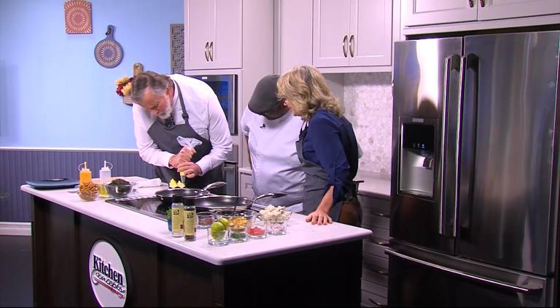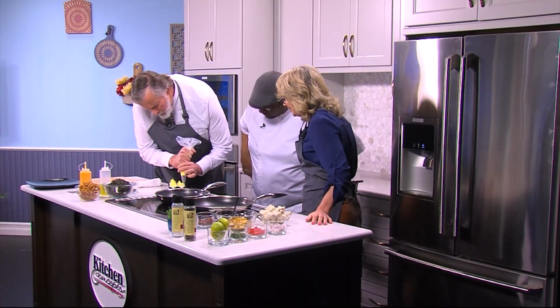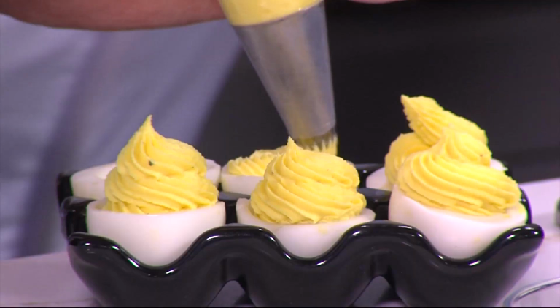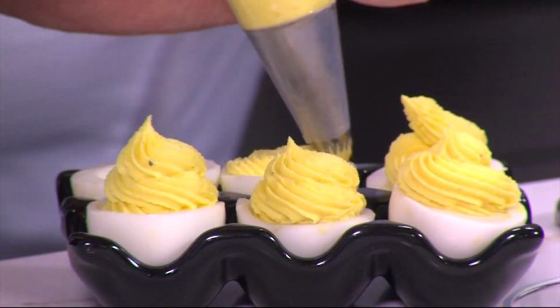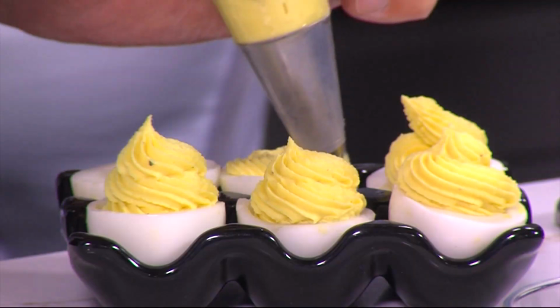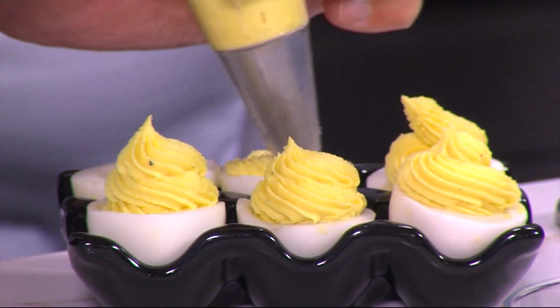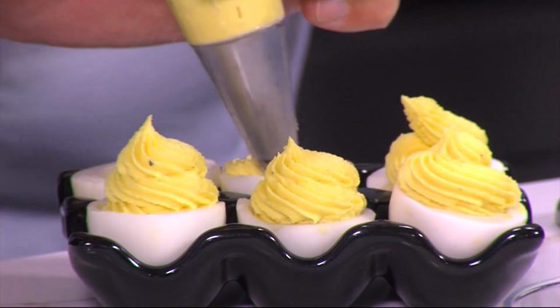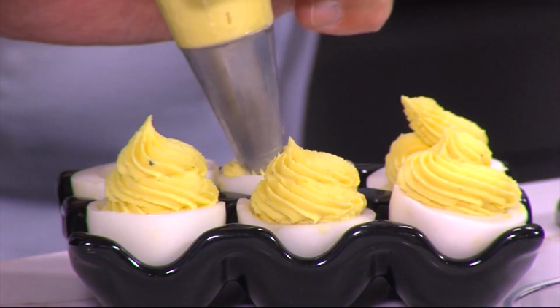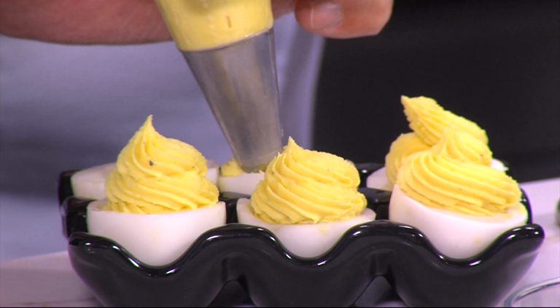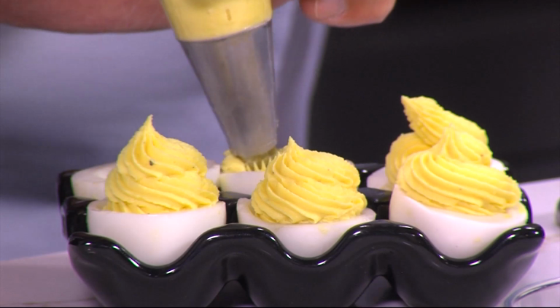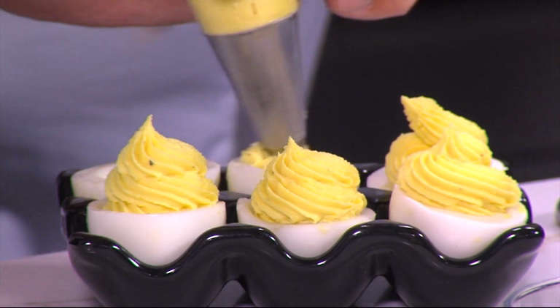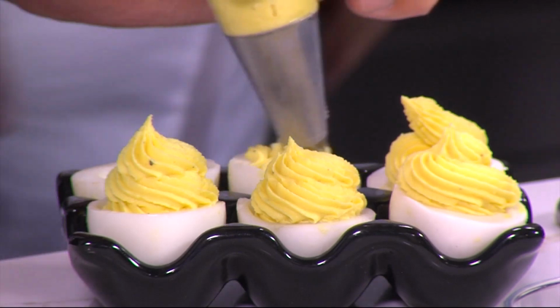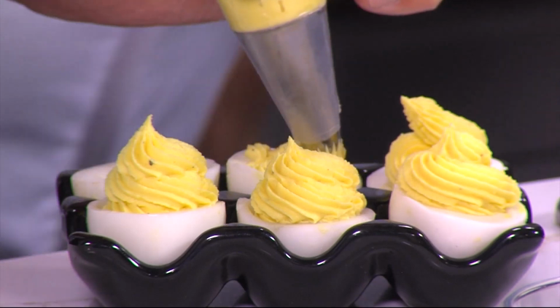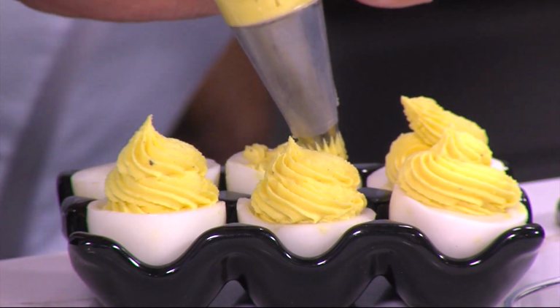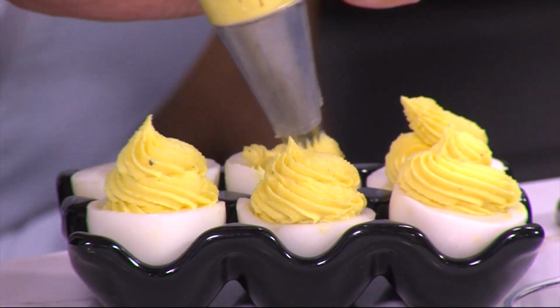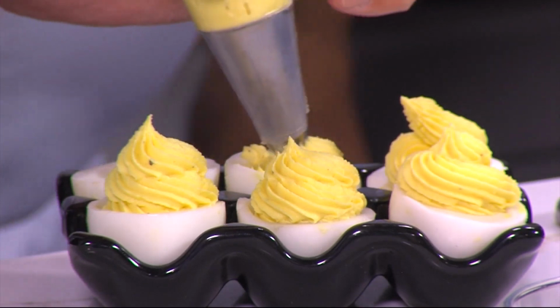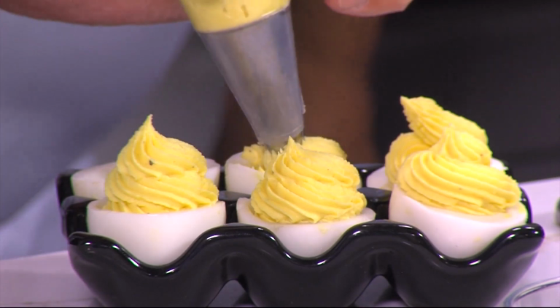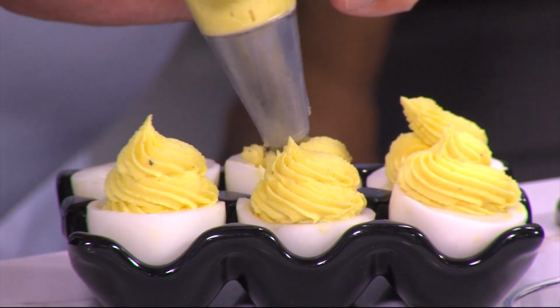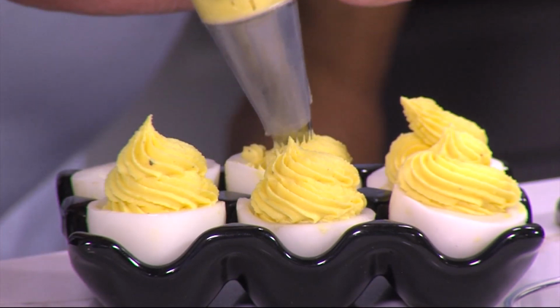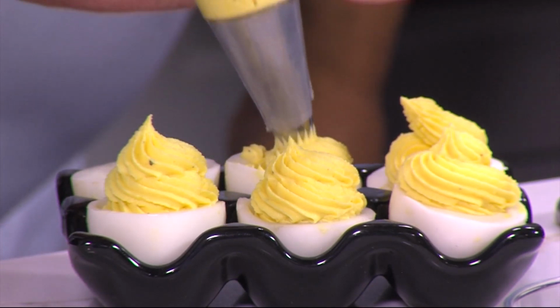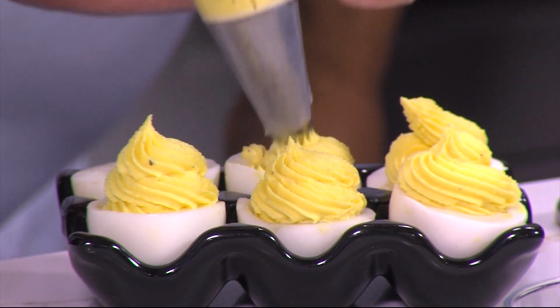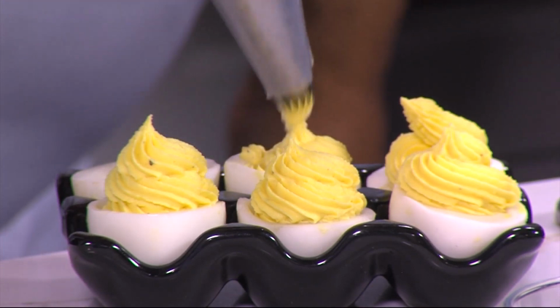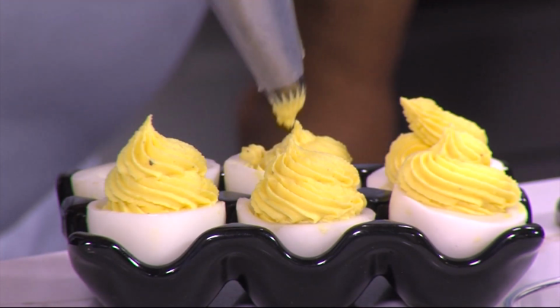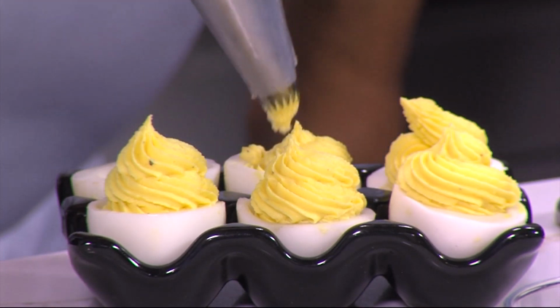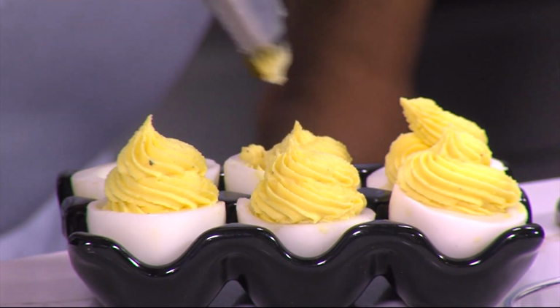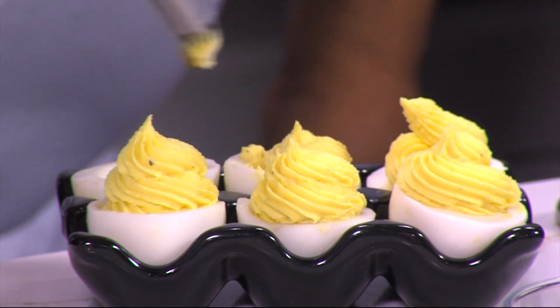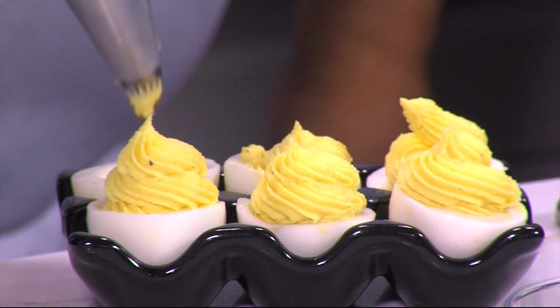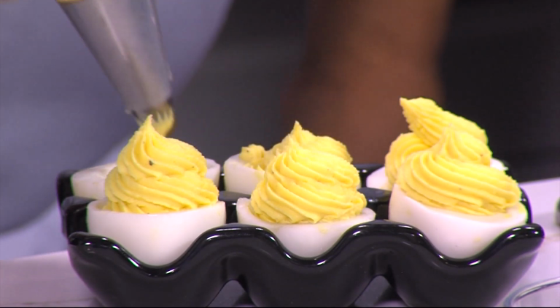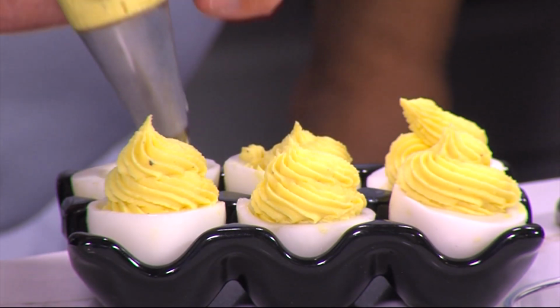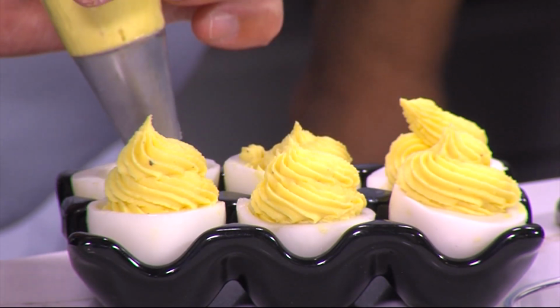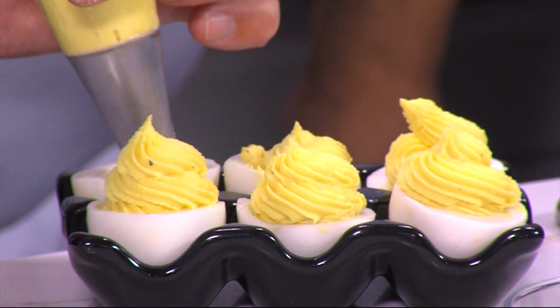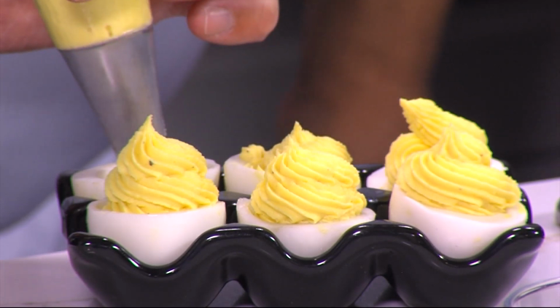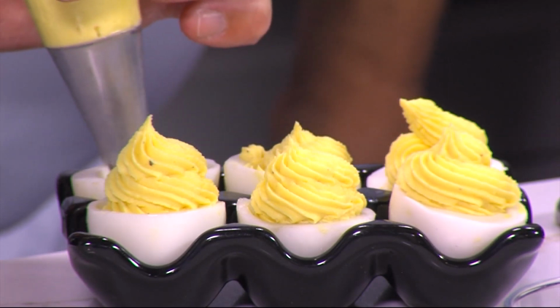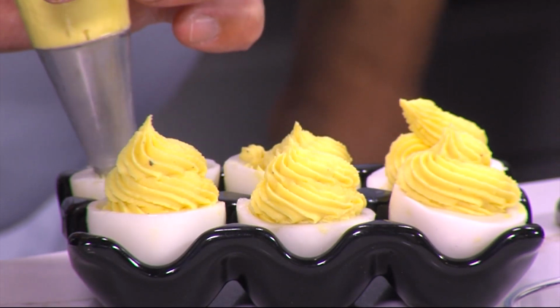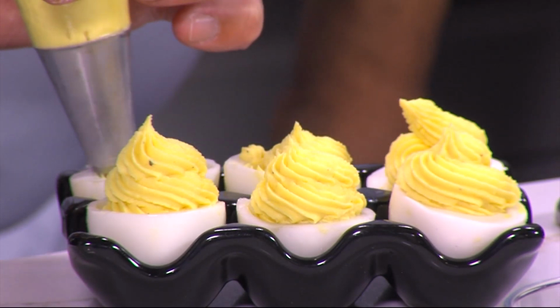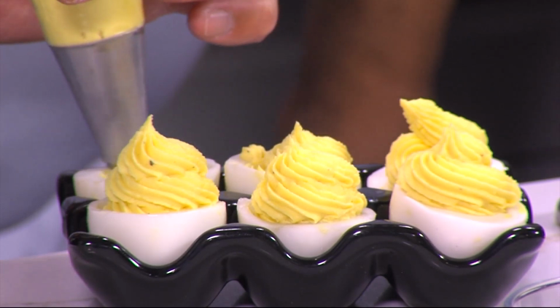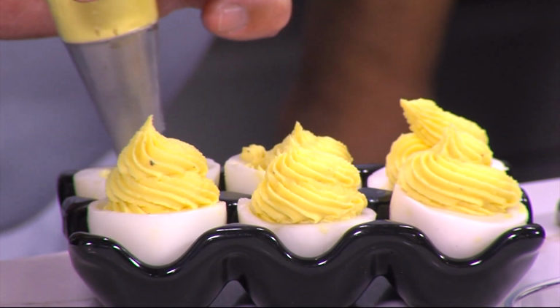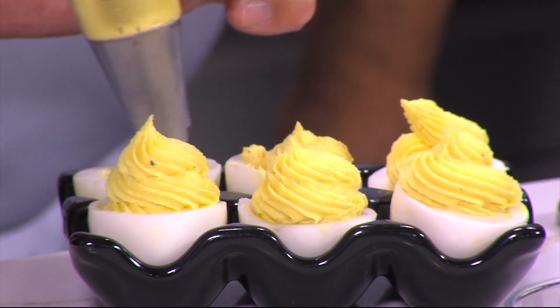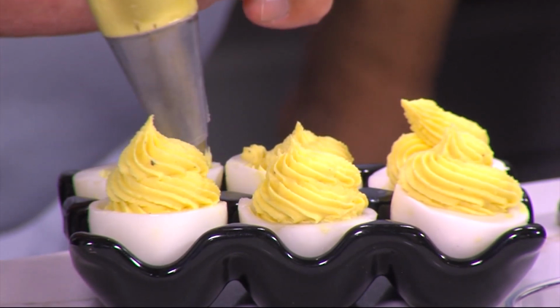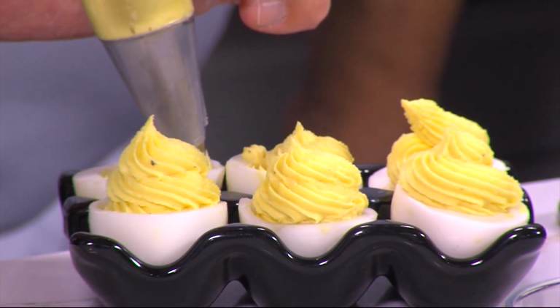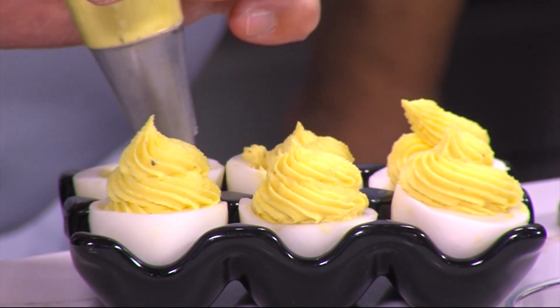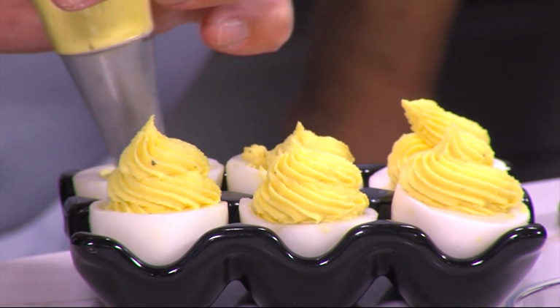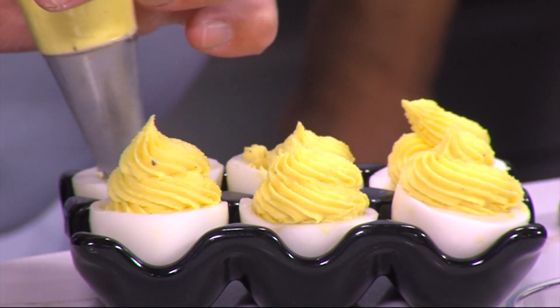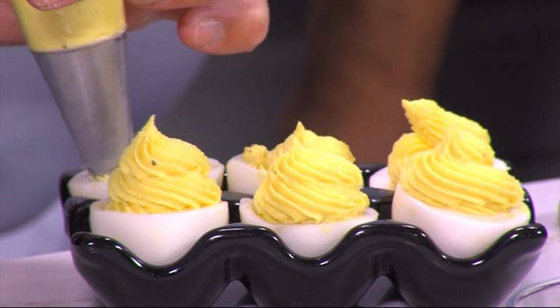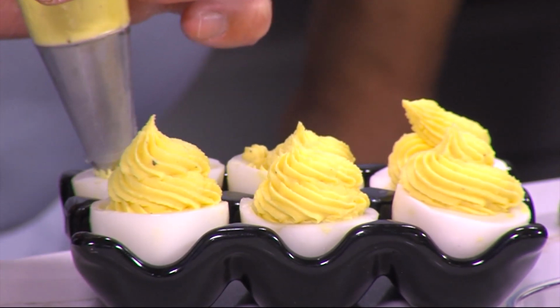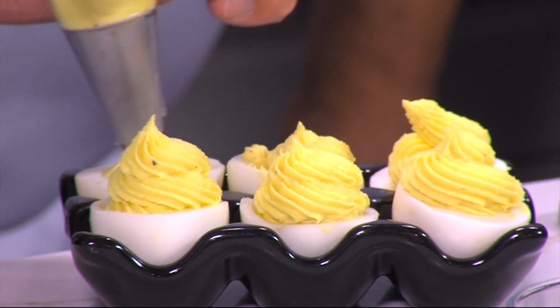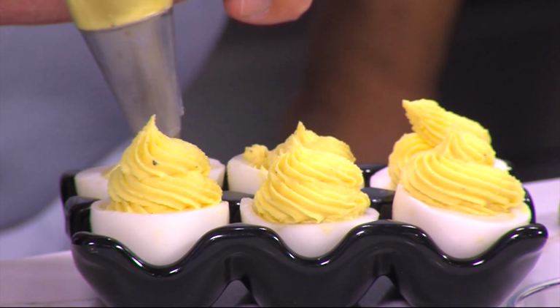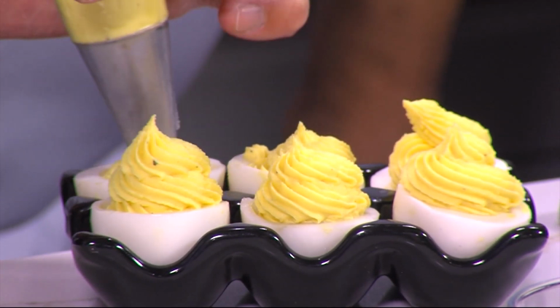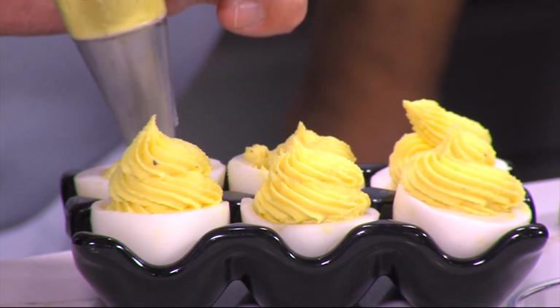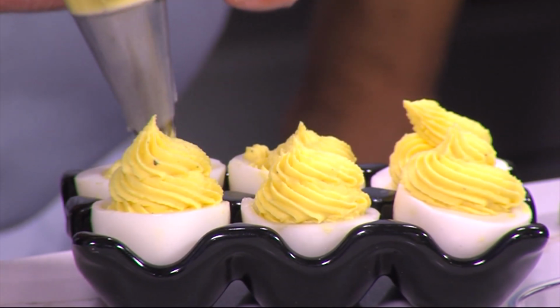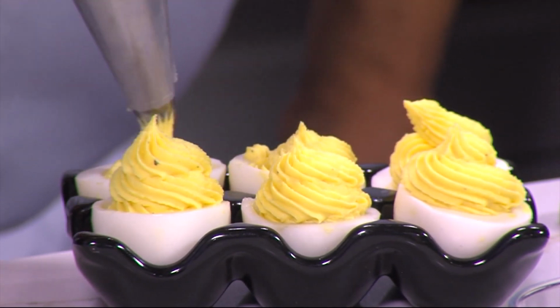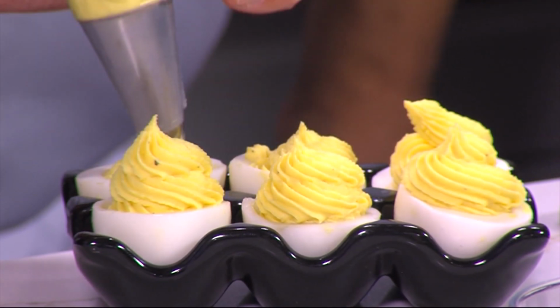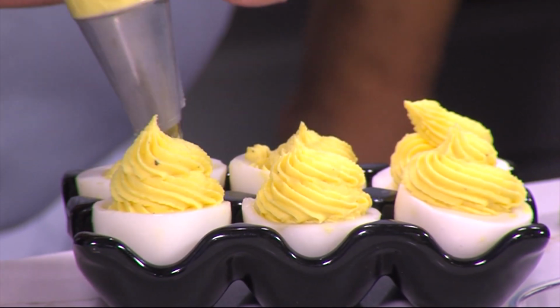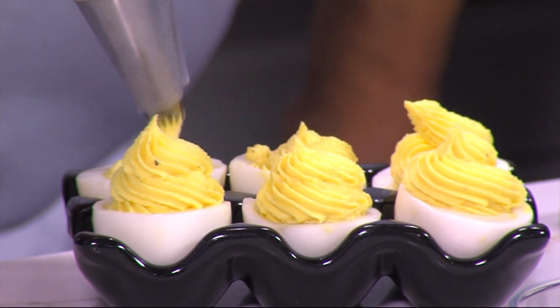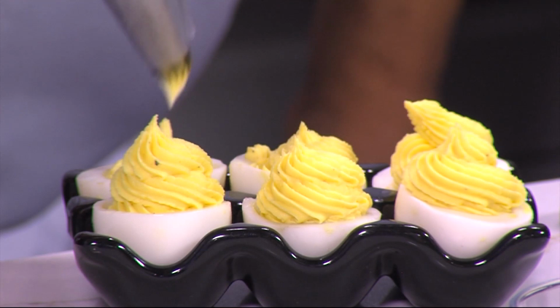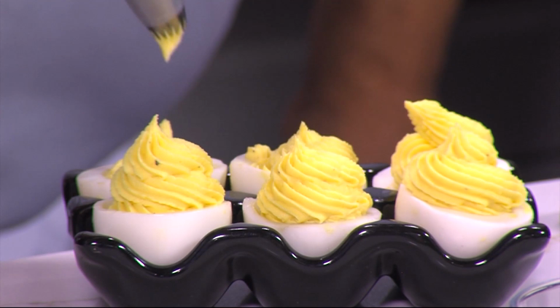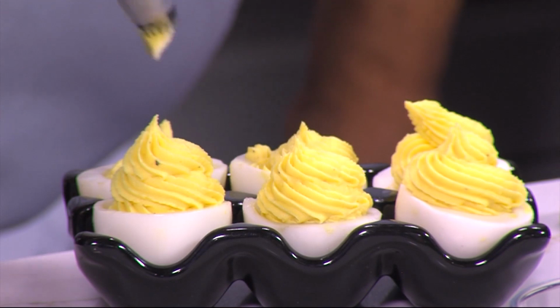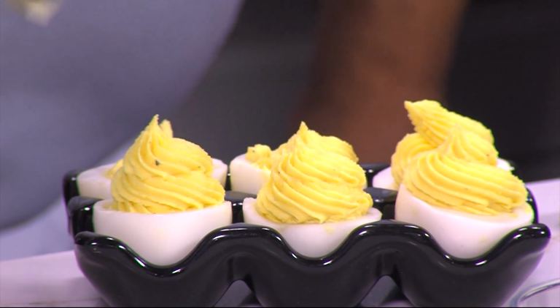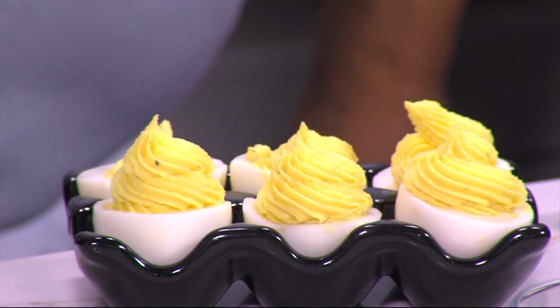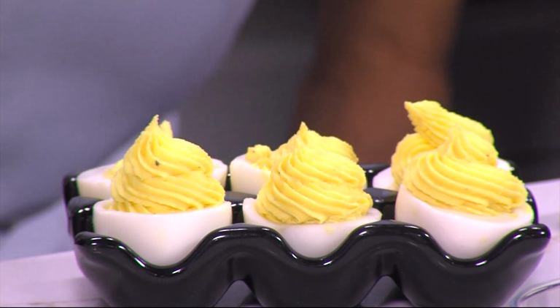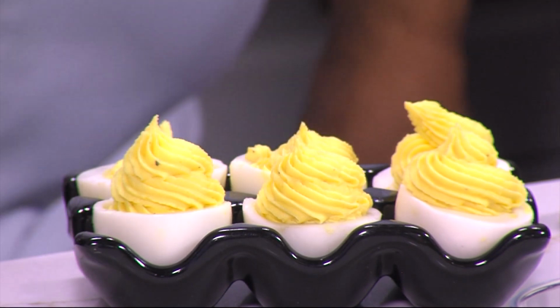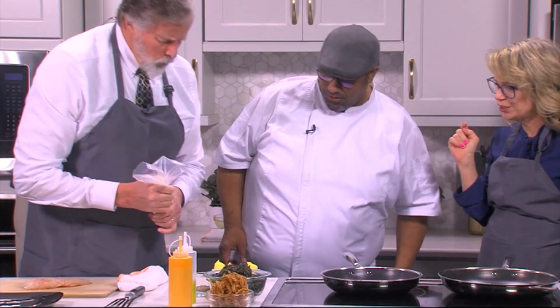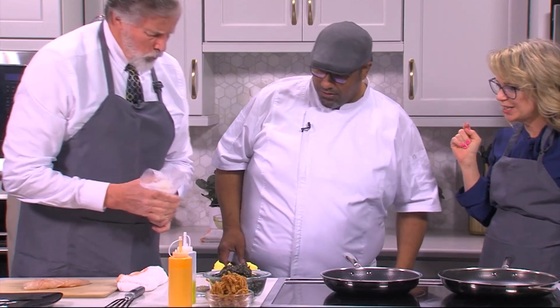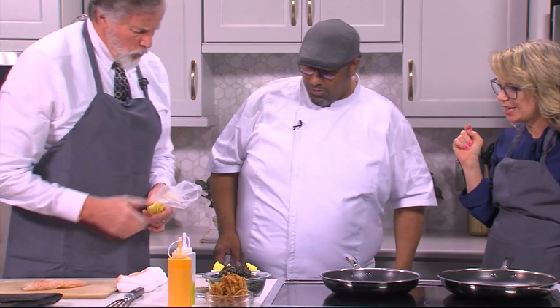Yours looks like ice cream — like soft-serve ice cream. Very nice. Jimmy, you're good at that. He did it, didn't he? He sure did.